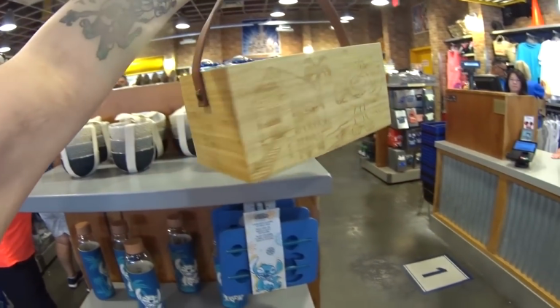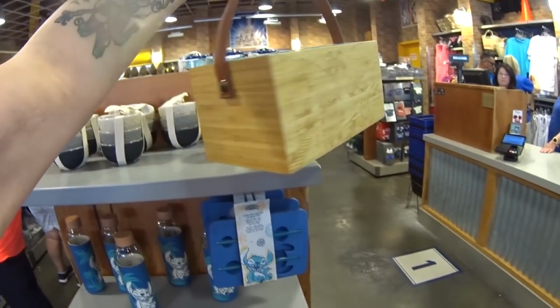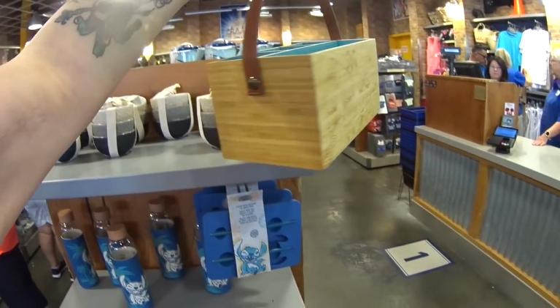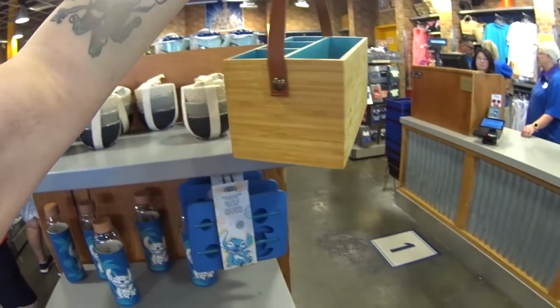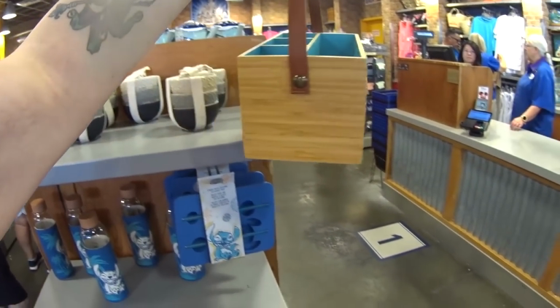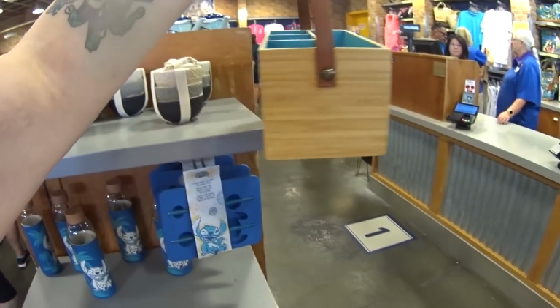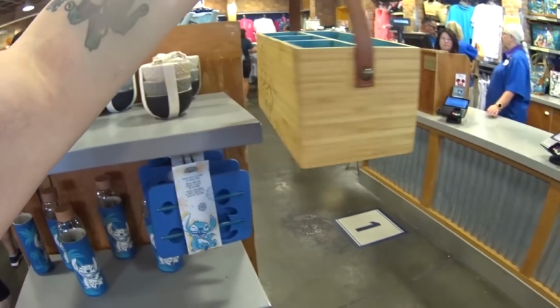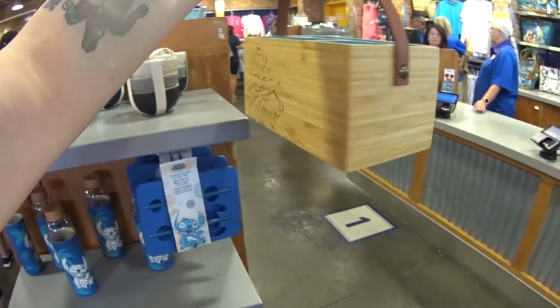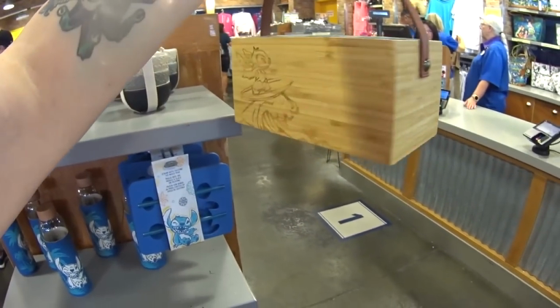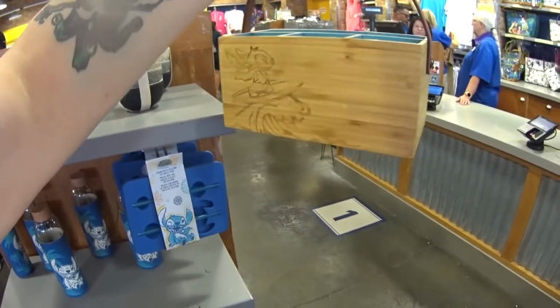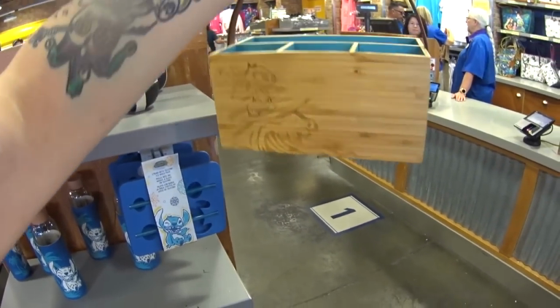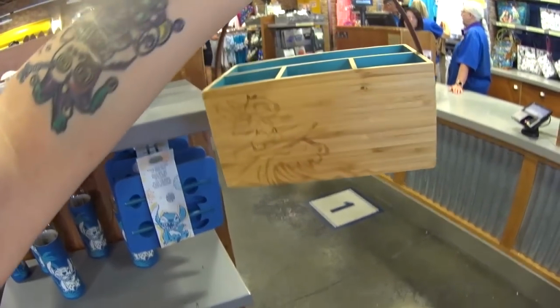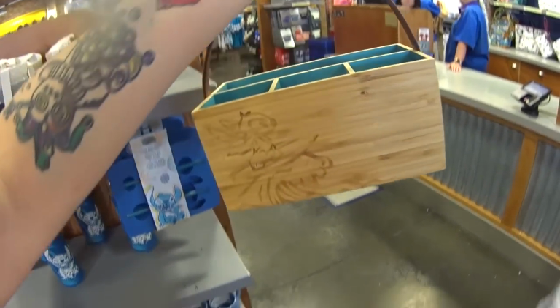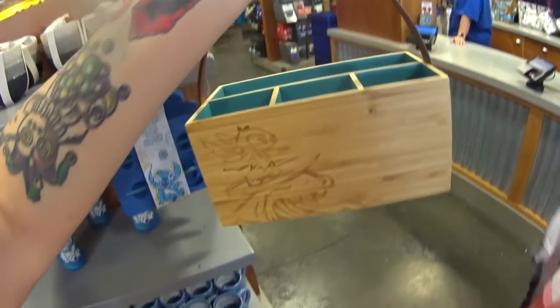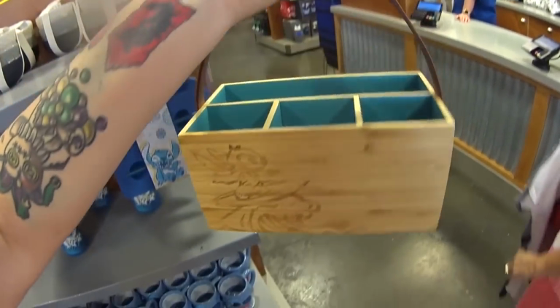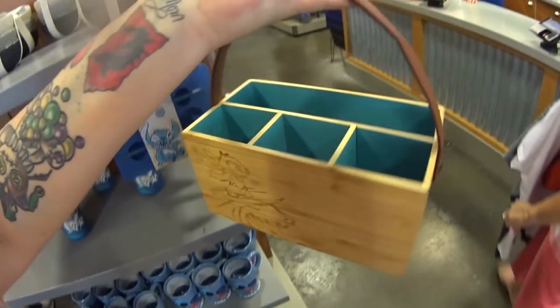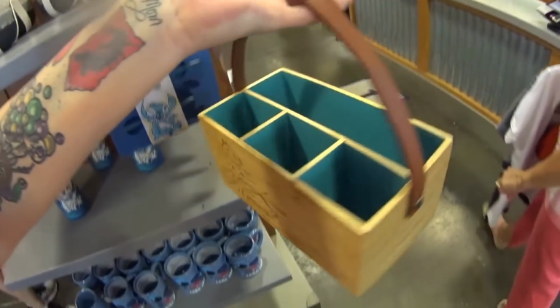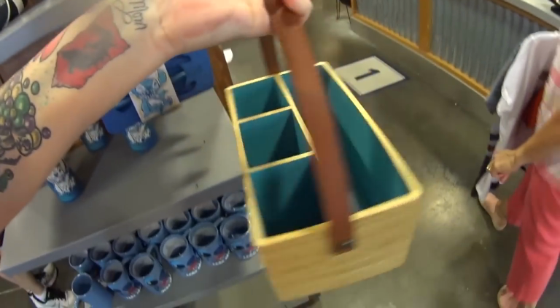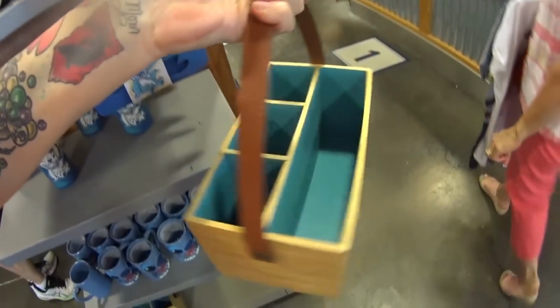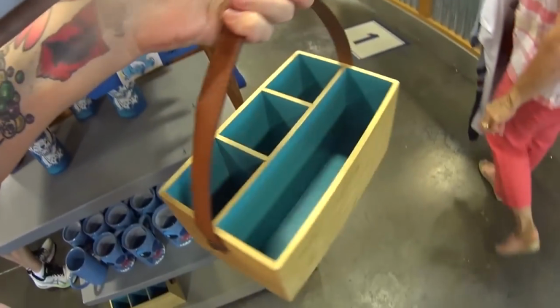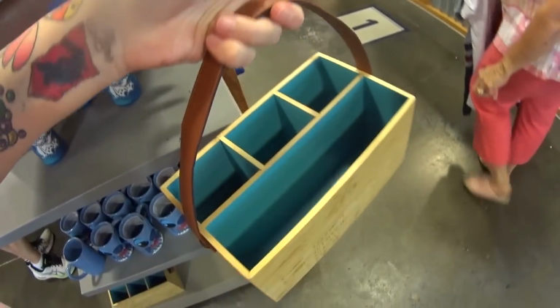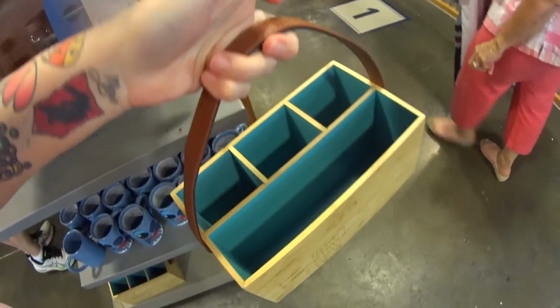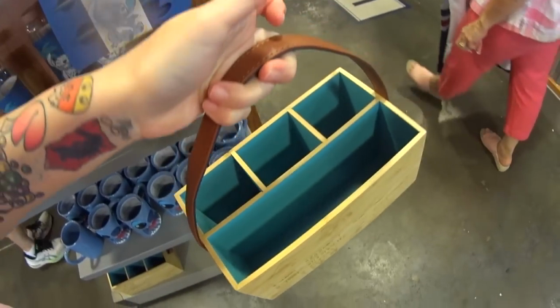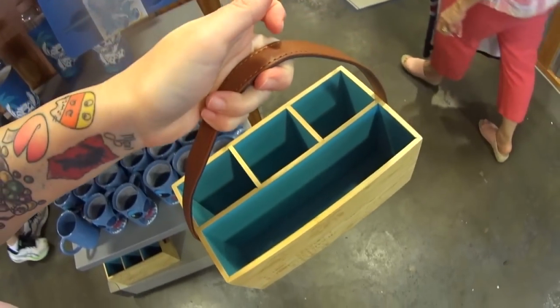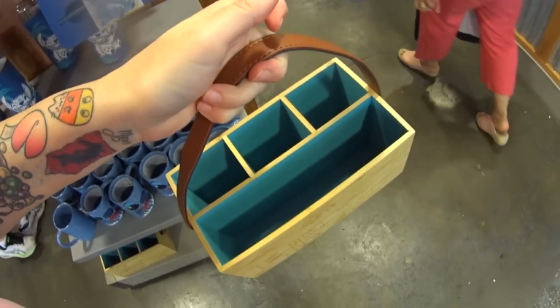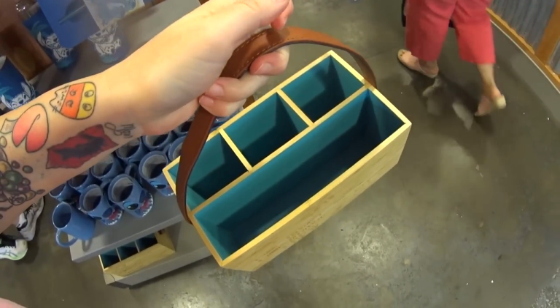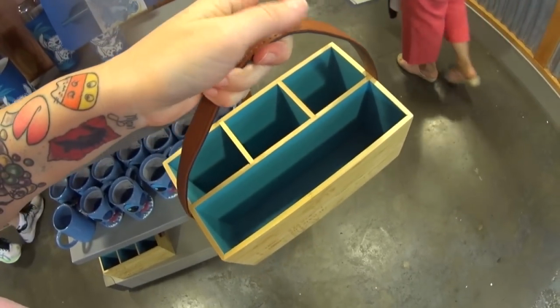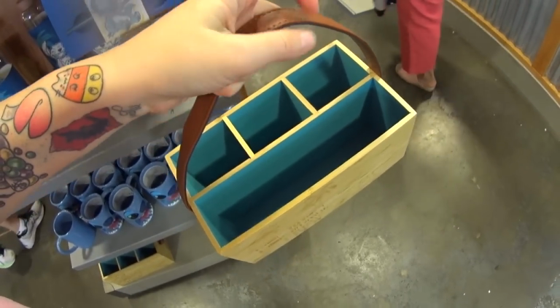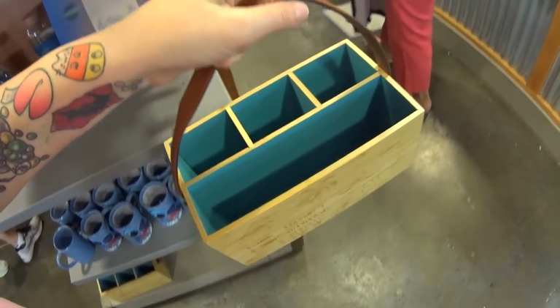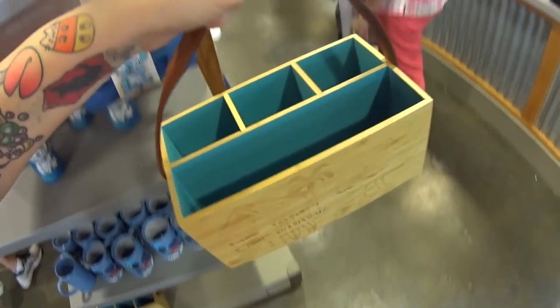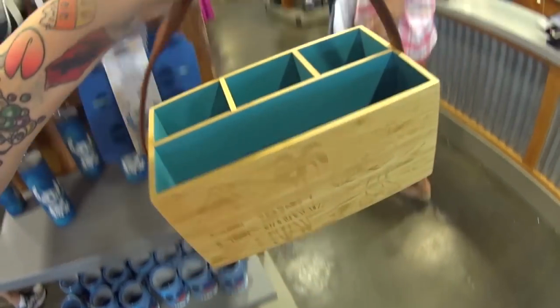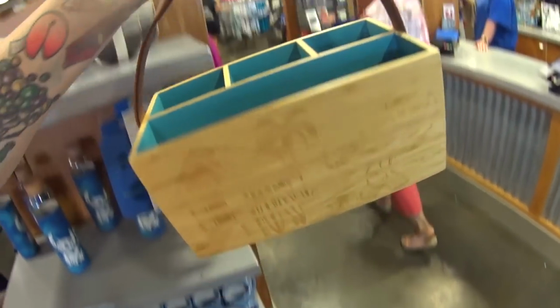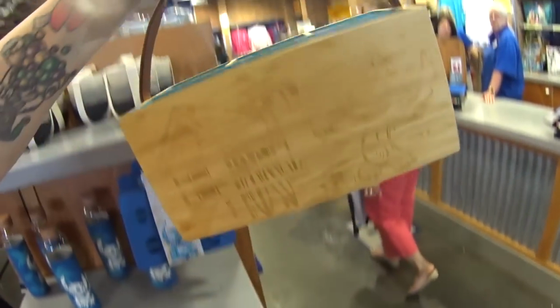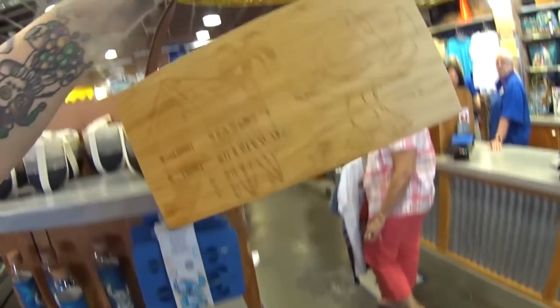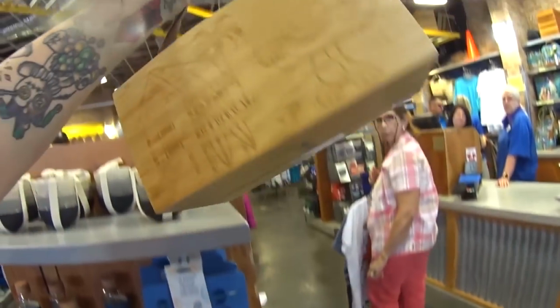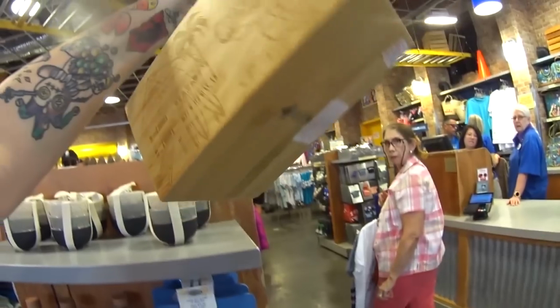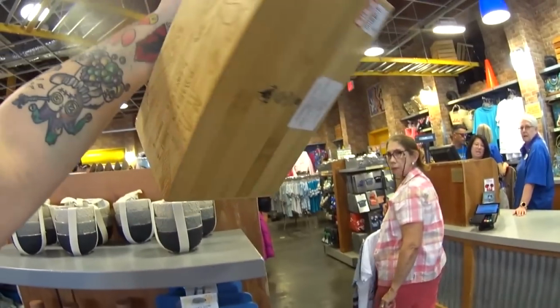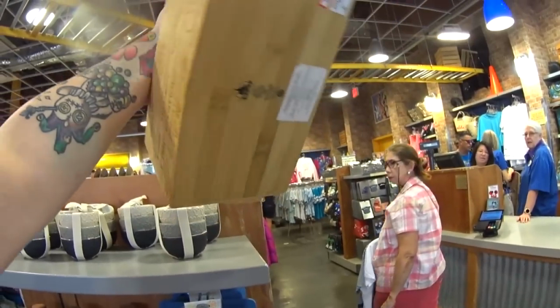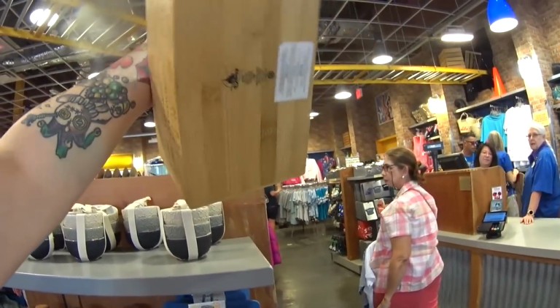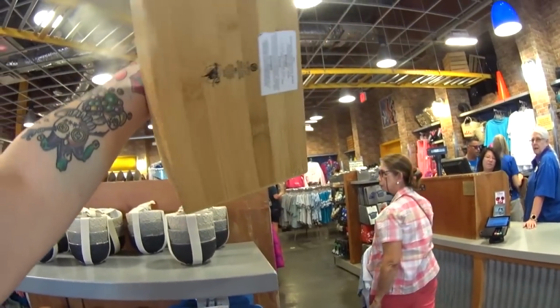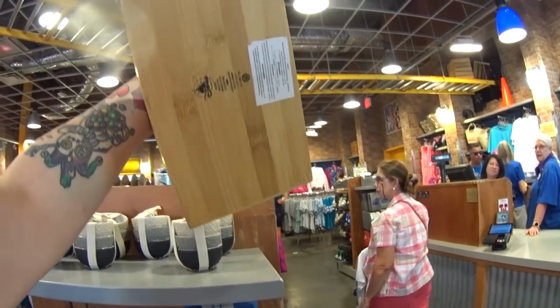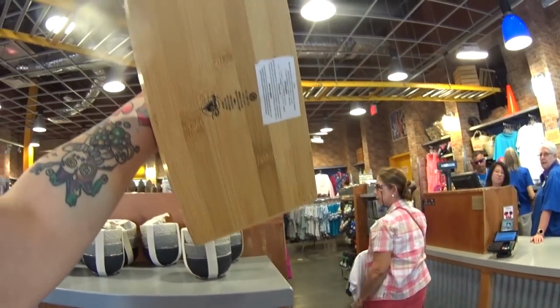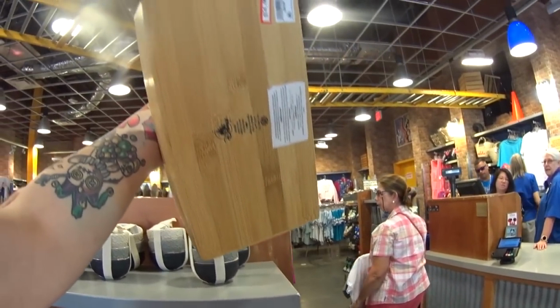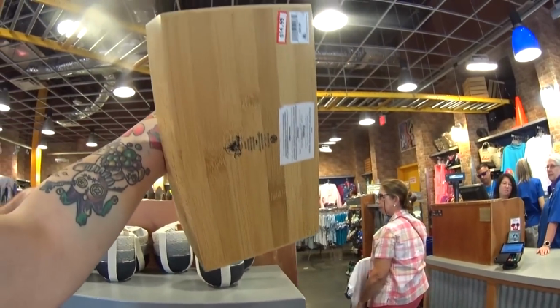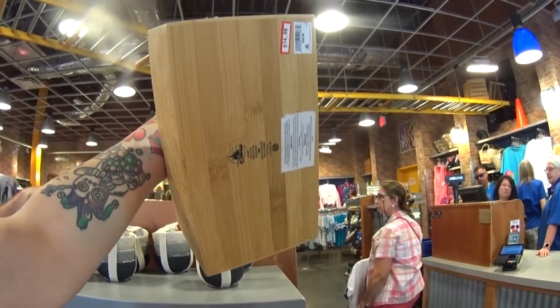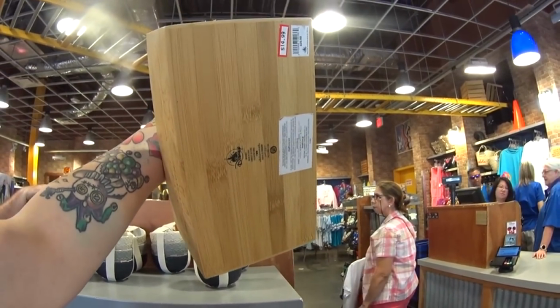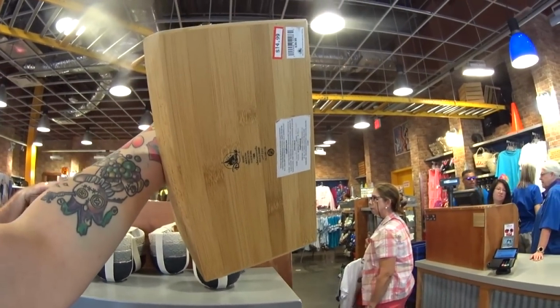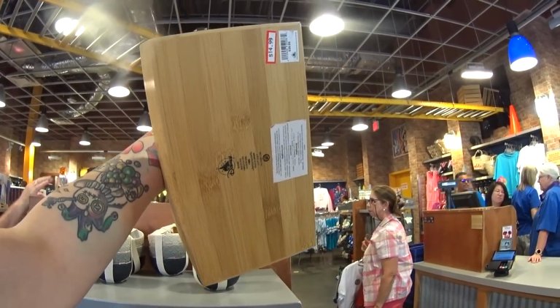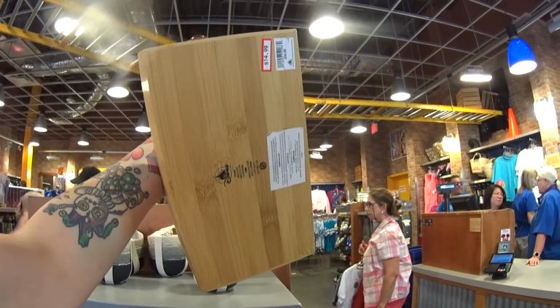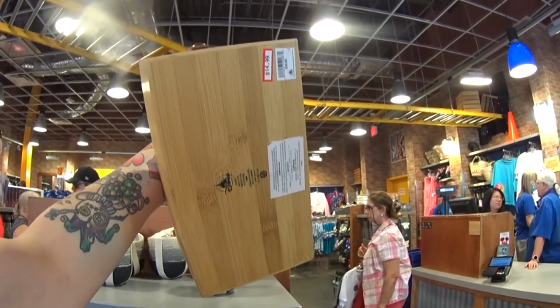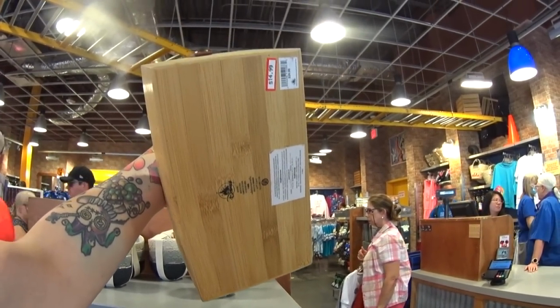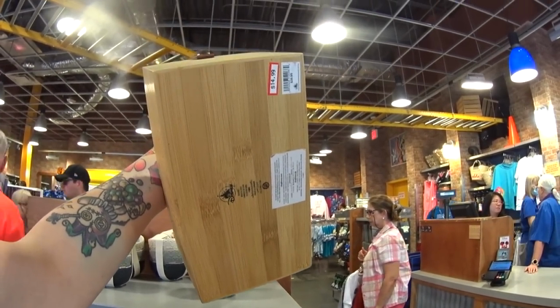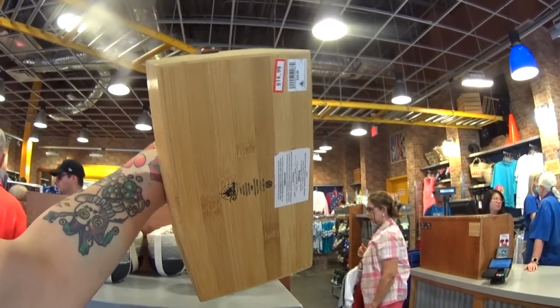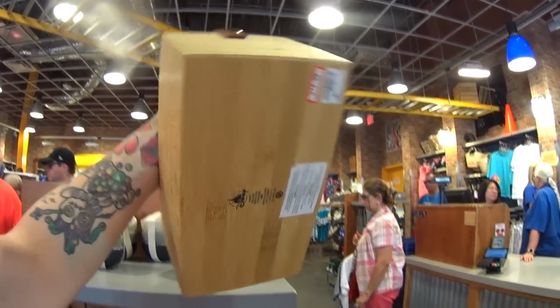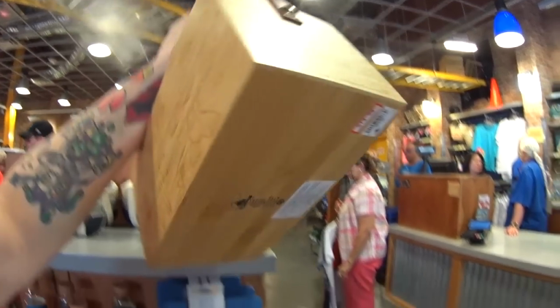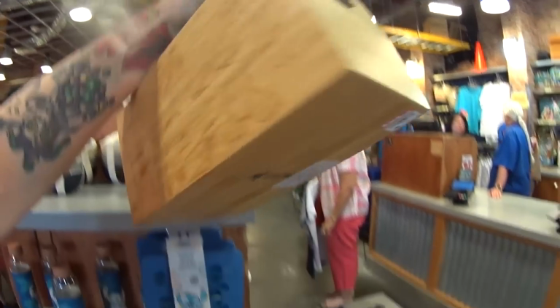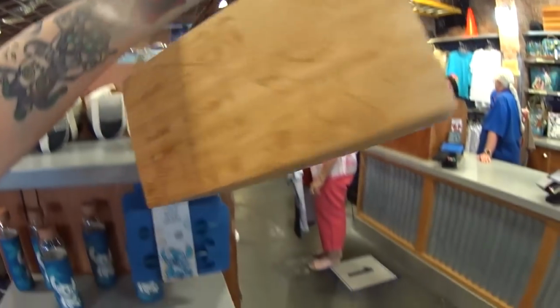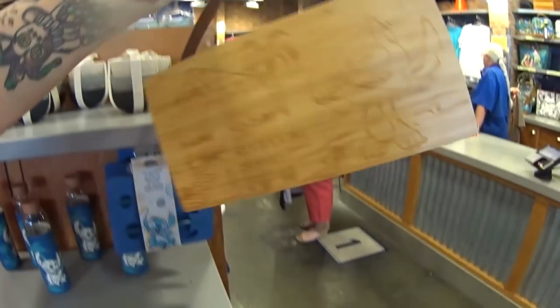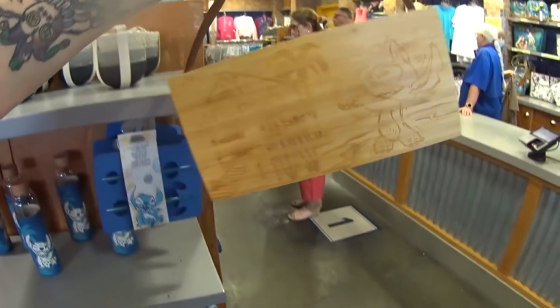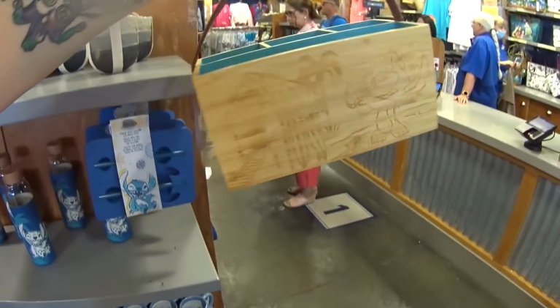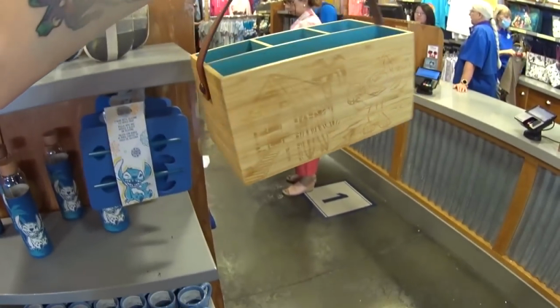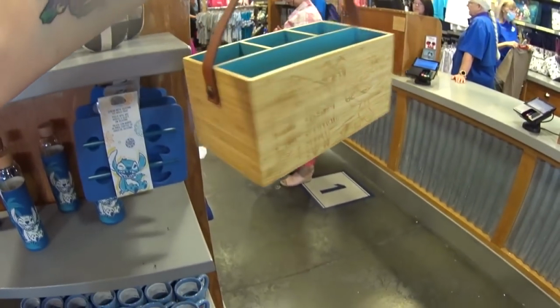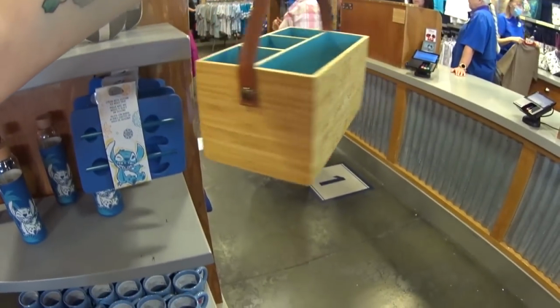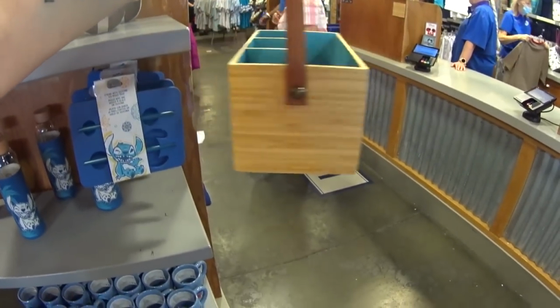It has a handle and it's a box — I guess for utensils or something. You could do a lot of stuff with it. It is only $14.99 instead of $39.99.